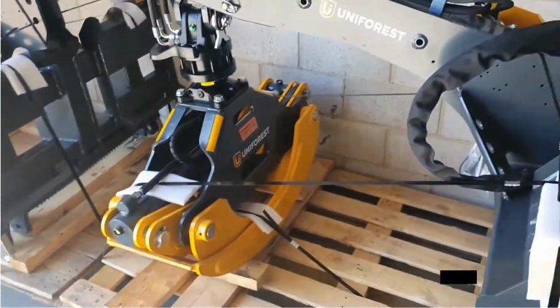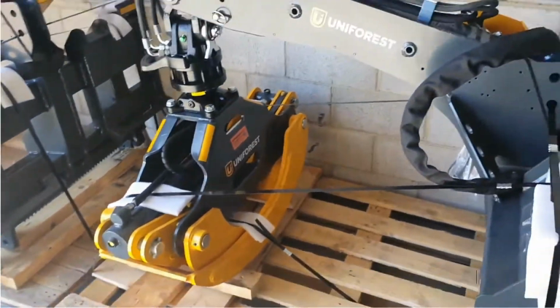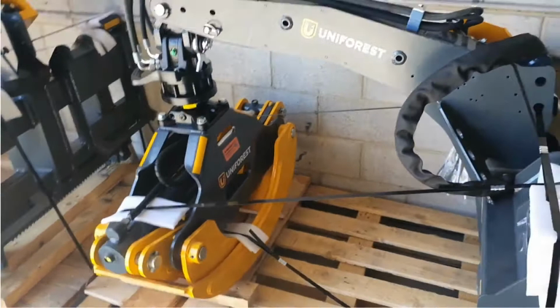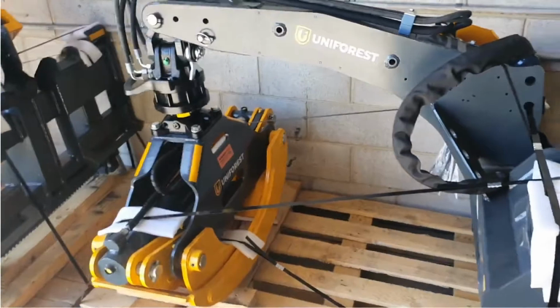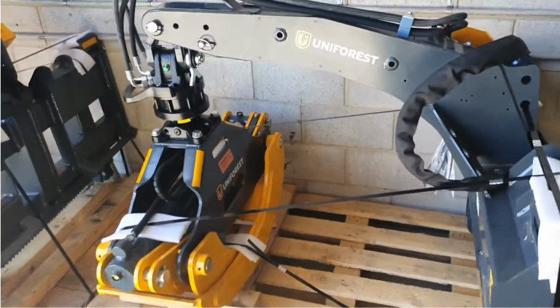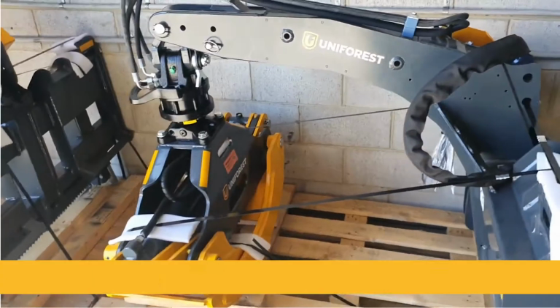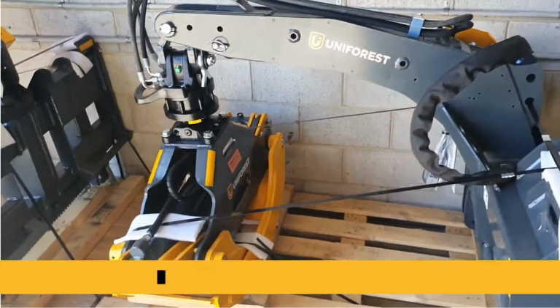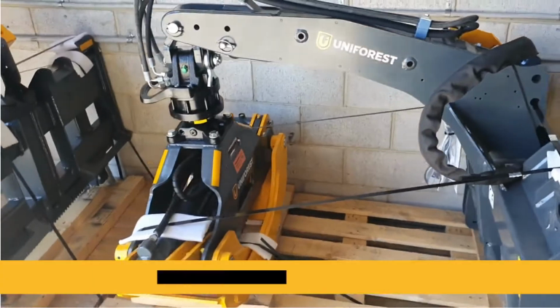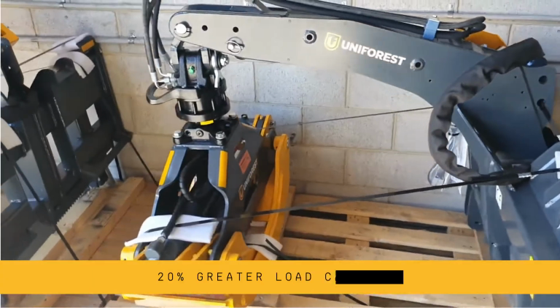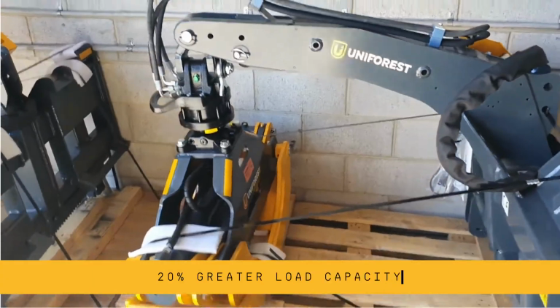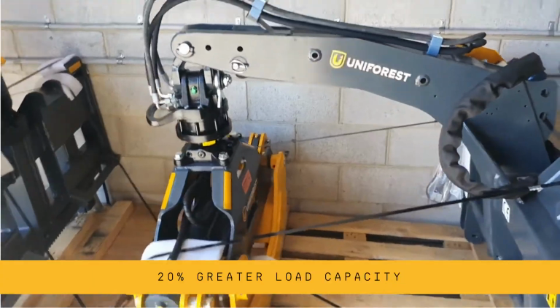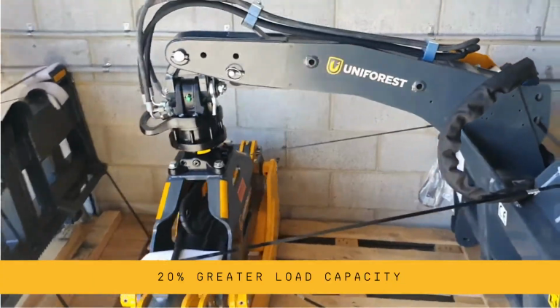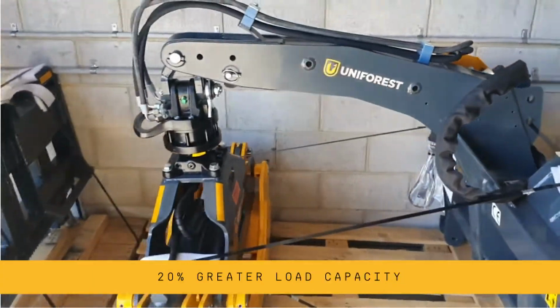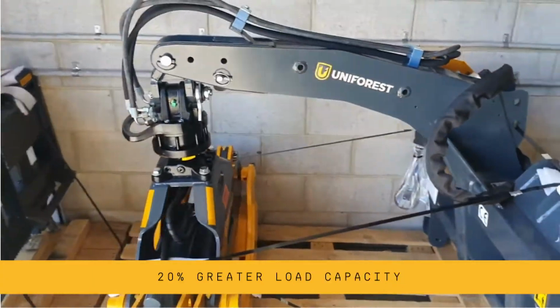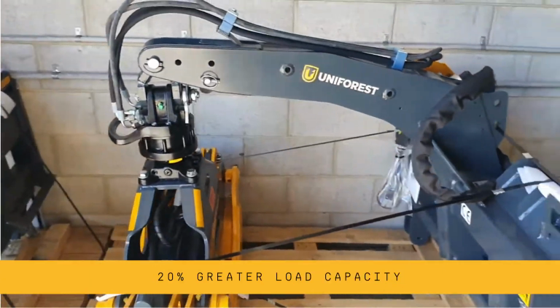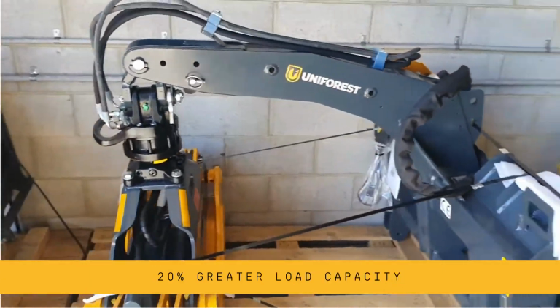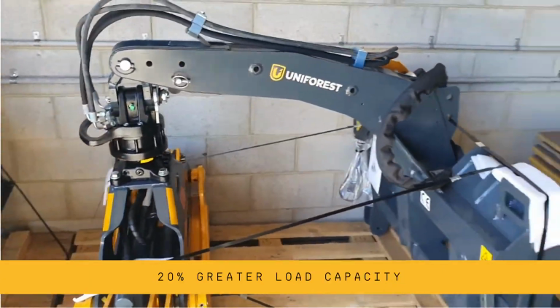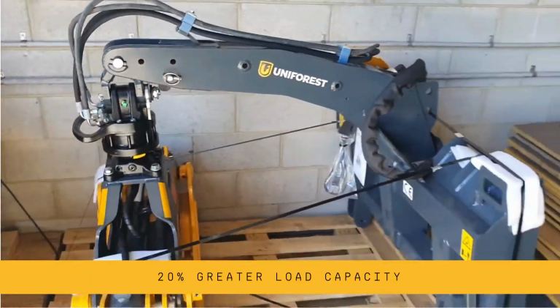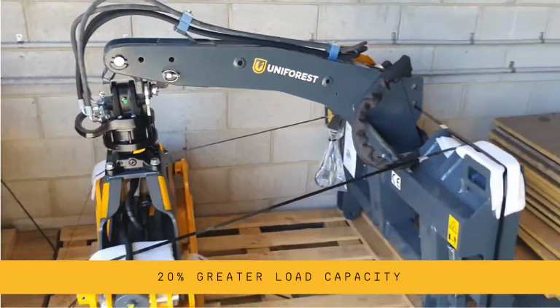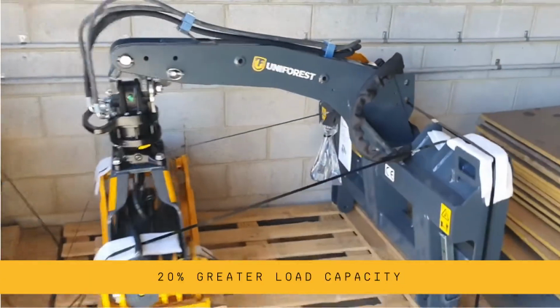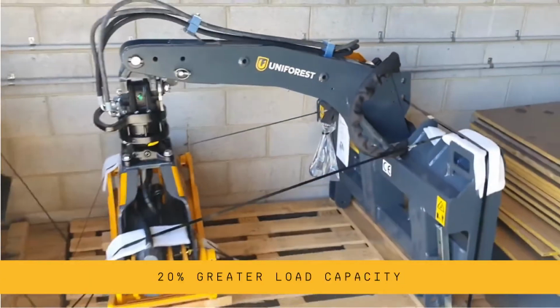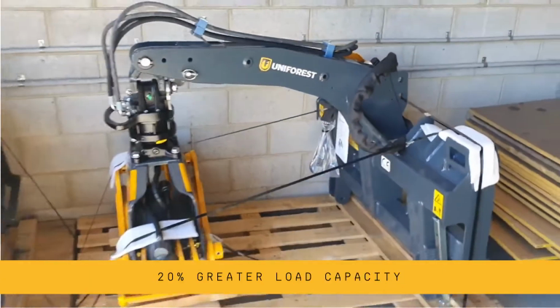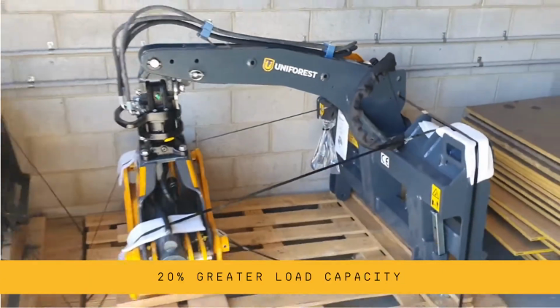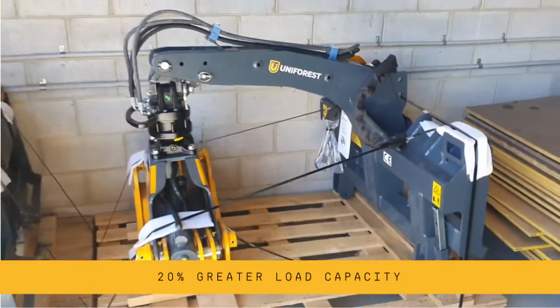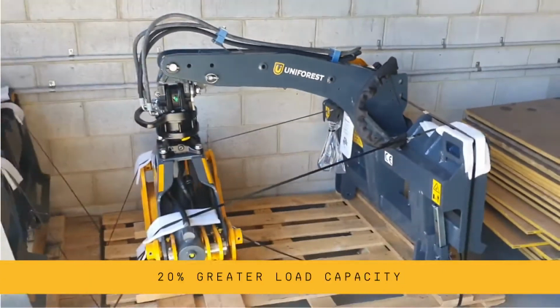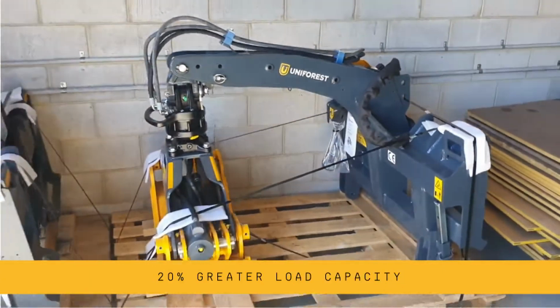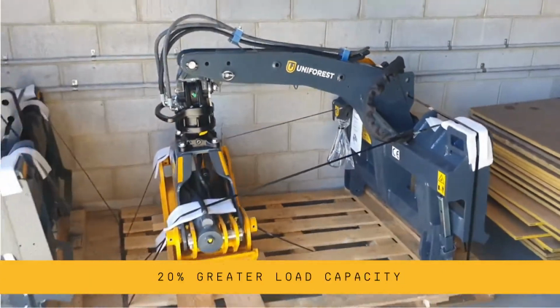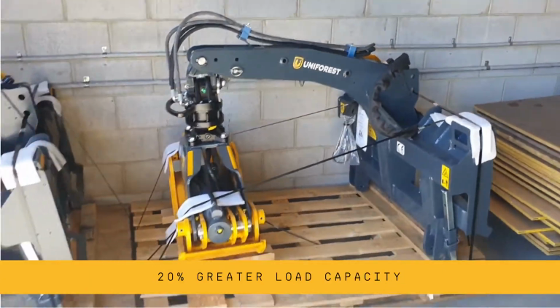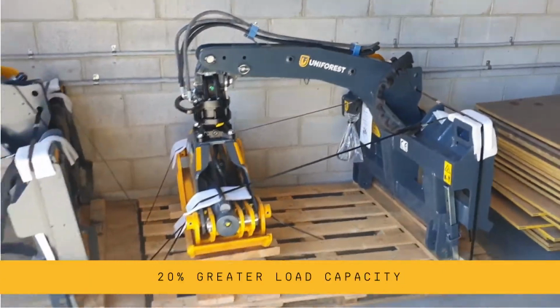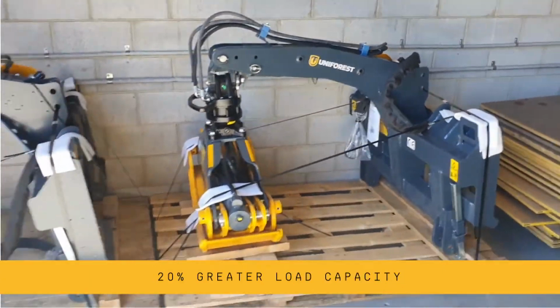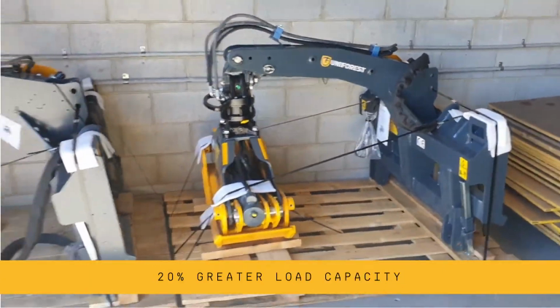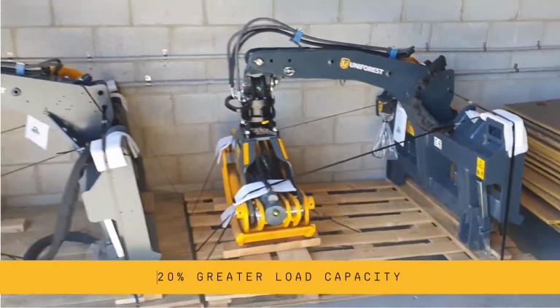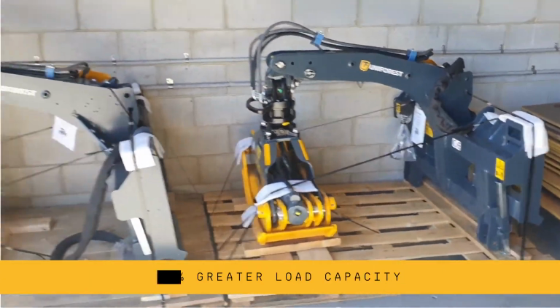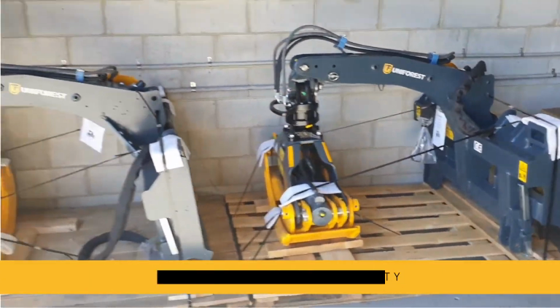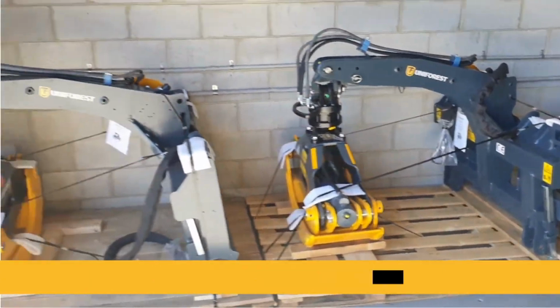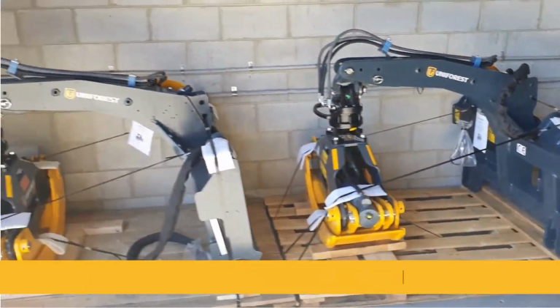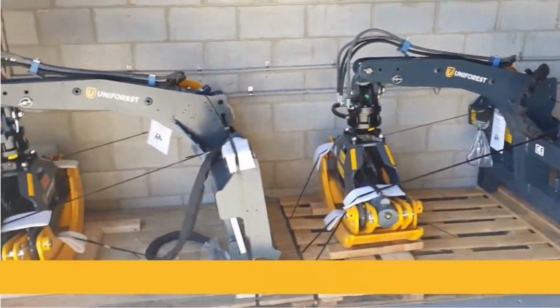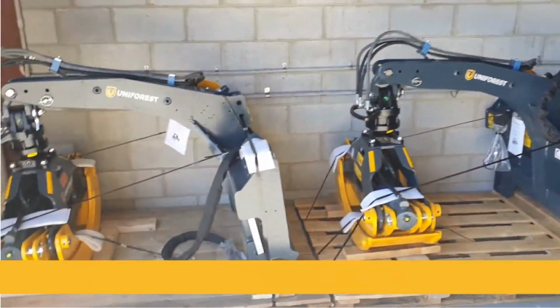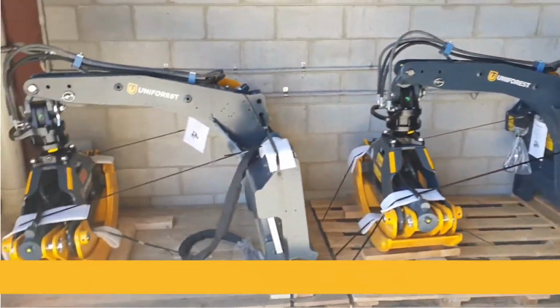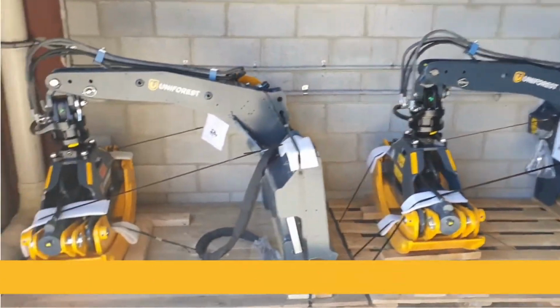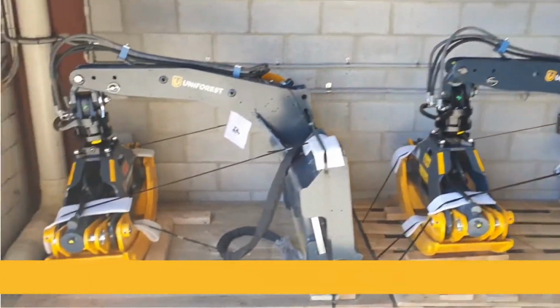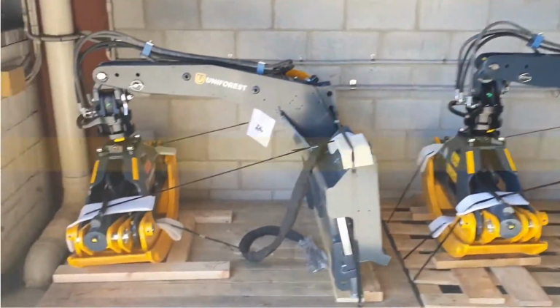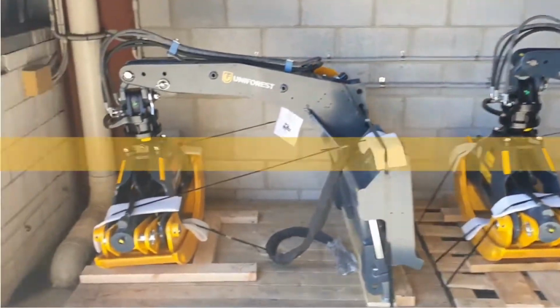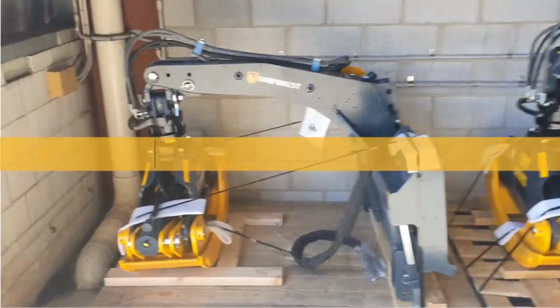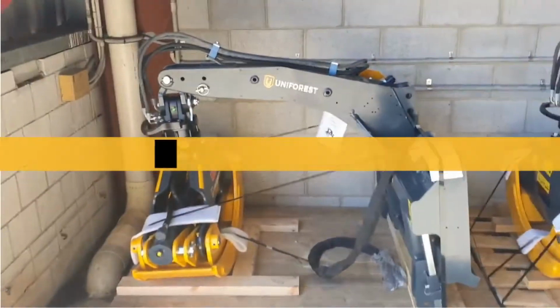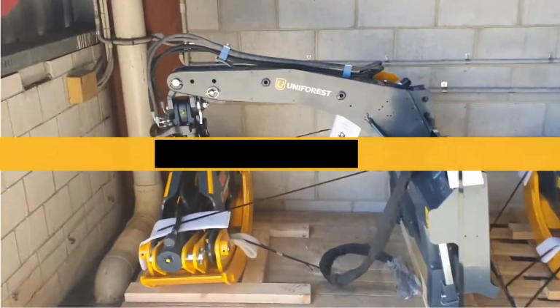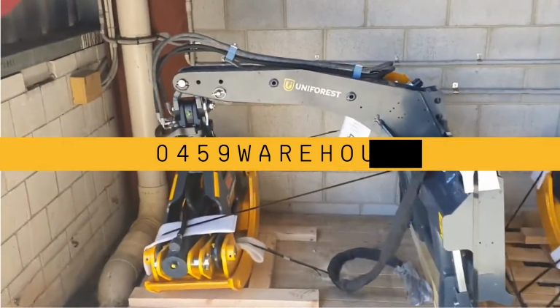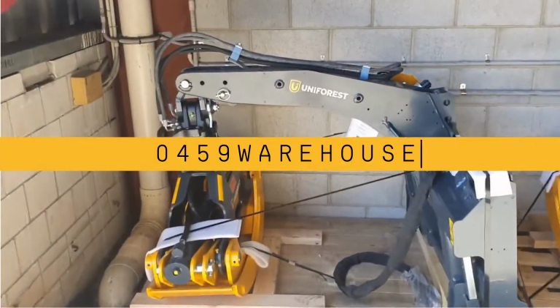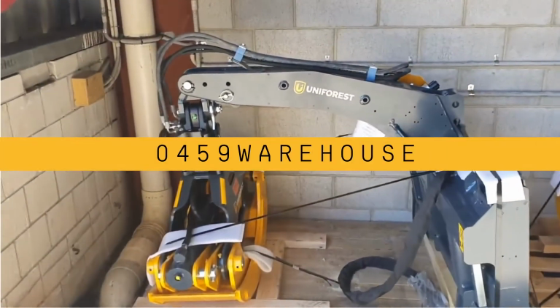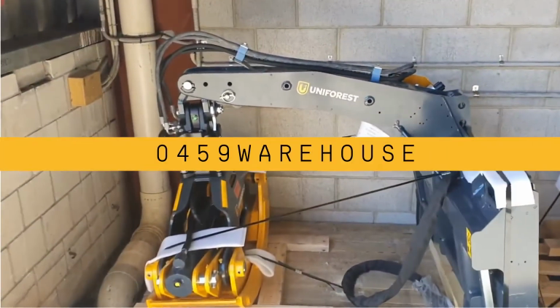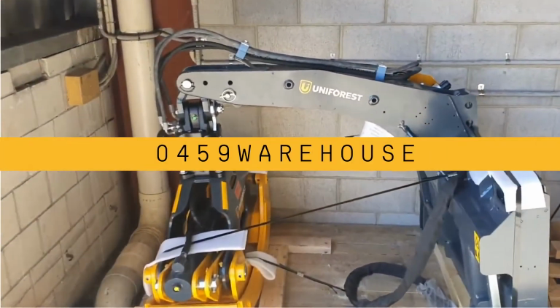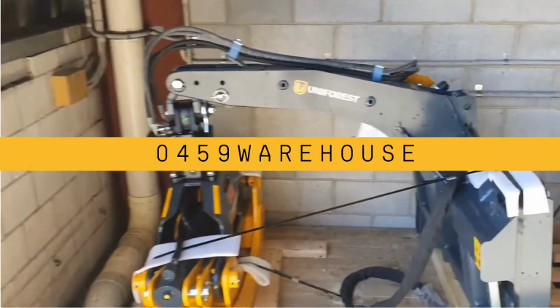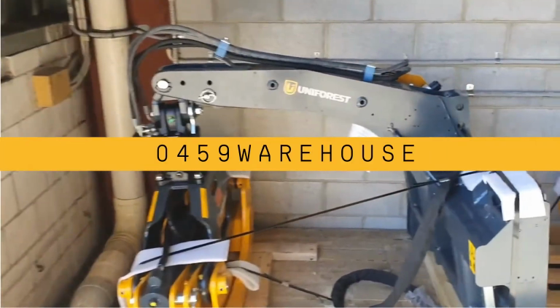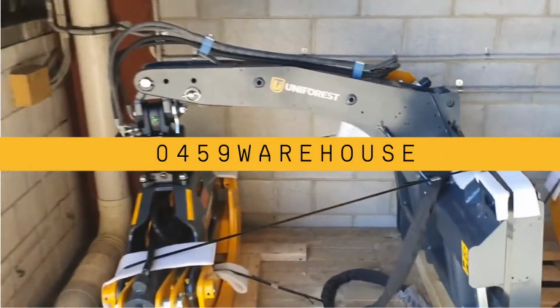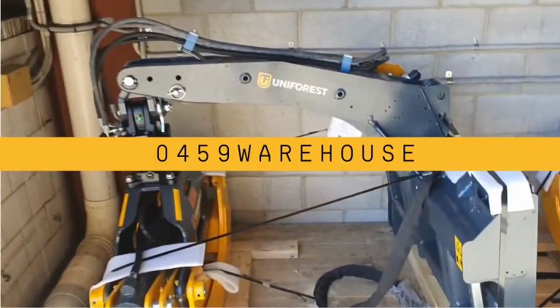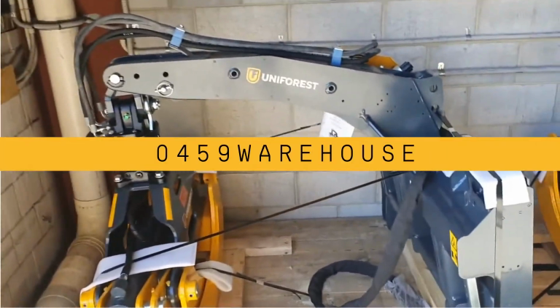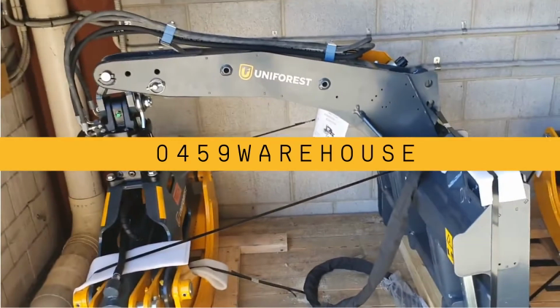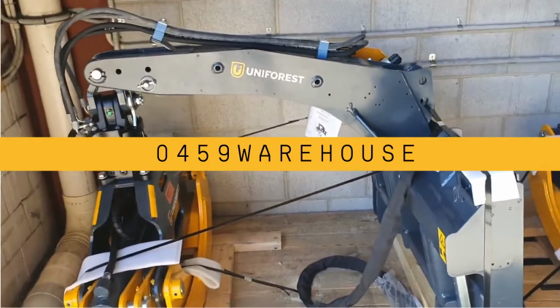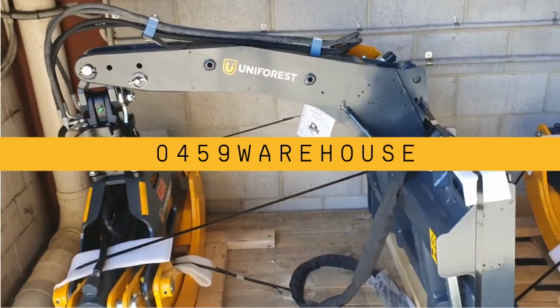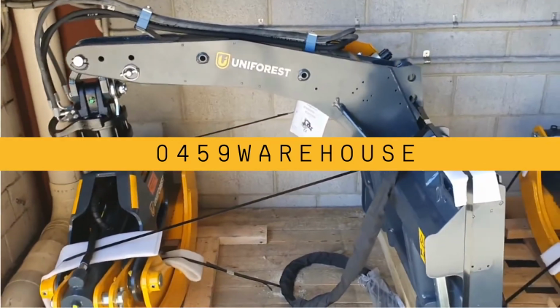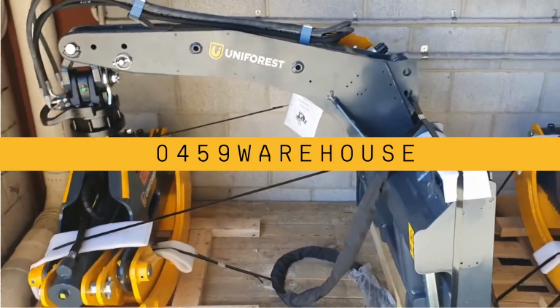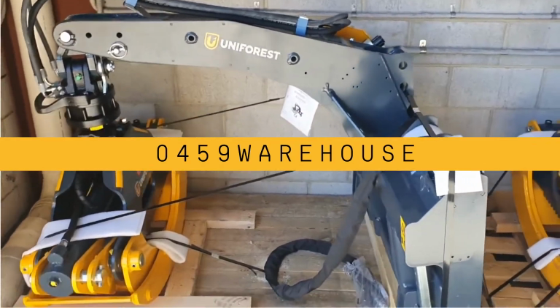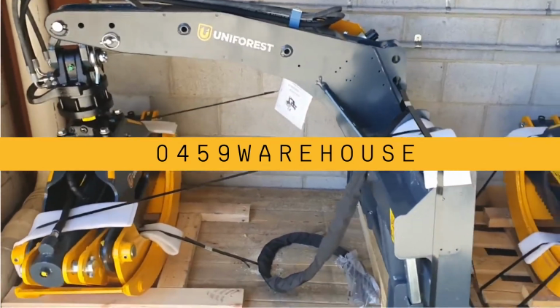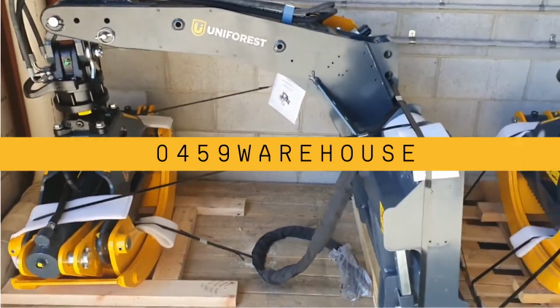If you're looking for a log skid or grapple for your skid steer loader, give us a call — 0459 Warehouse.